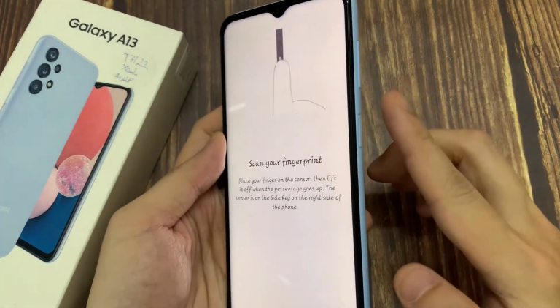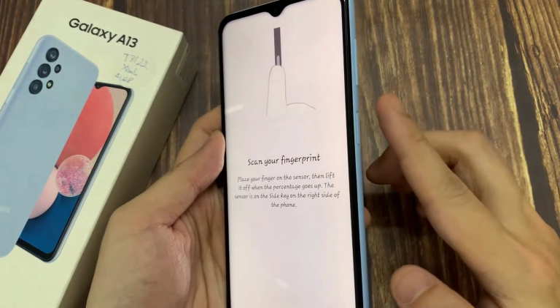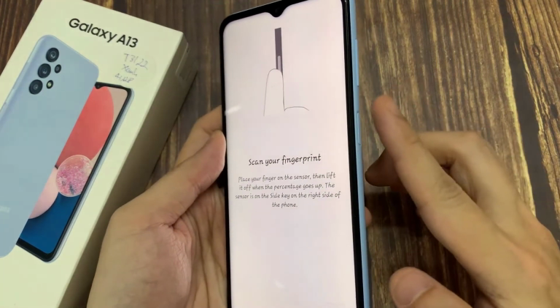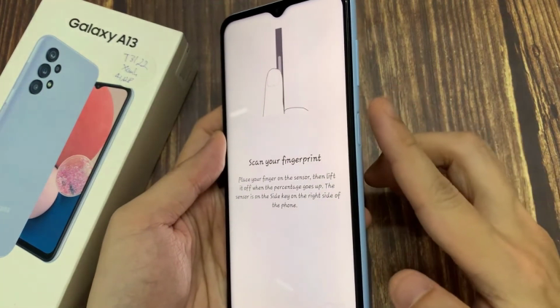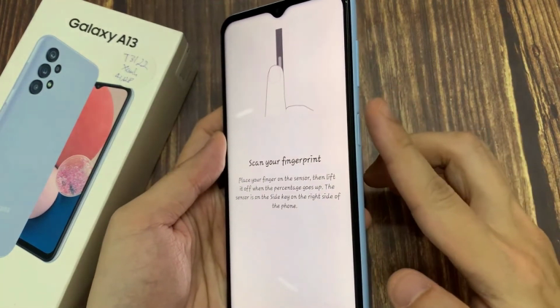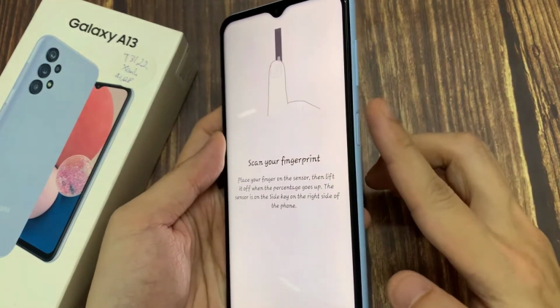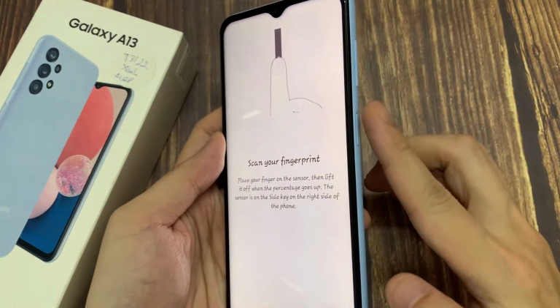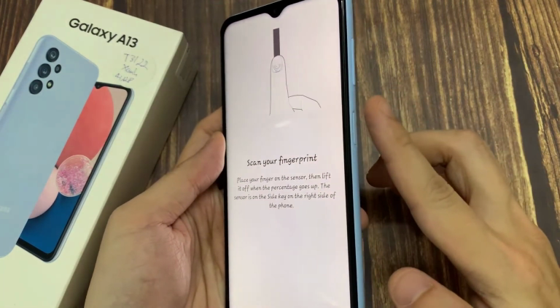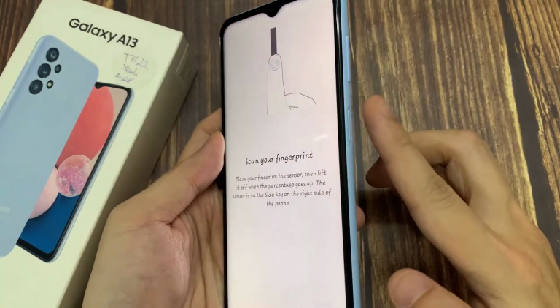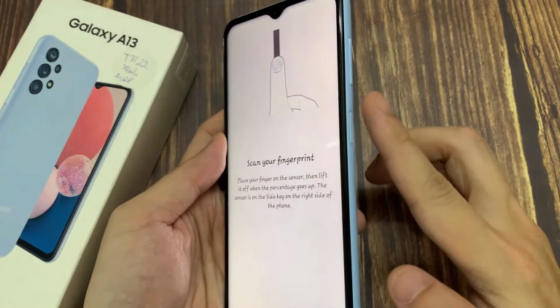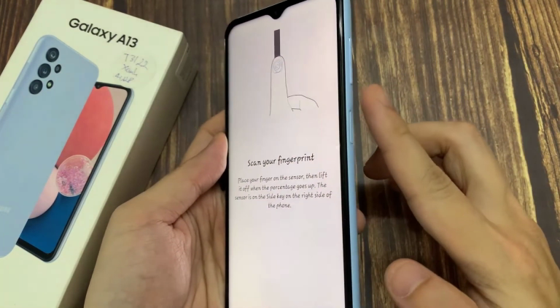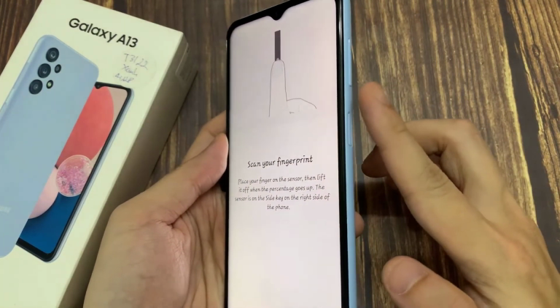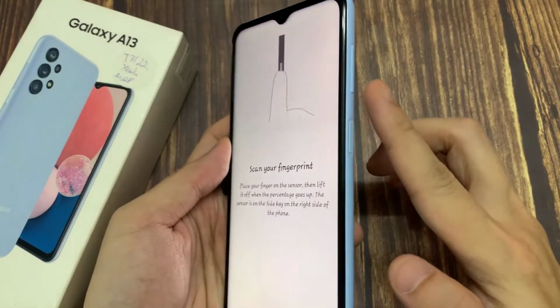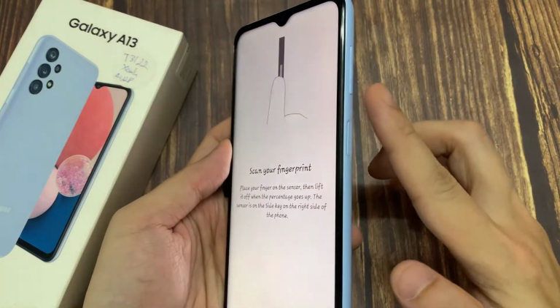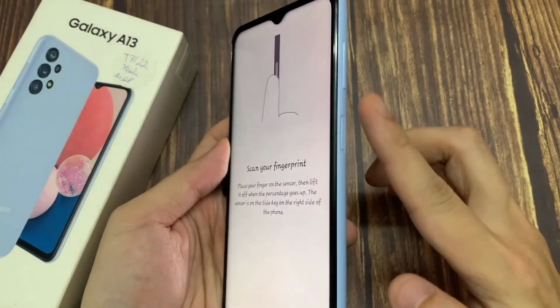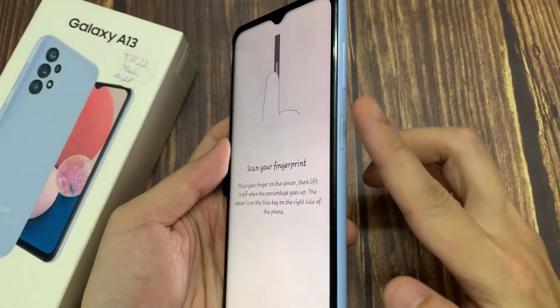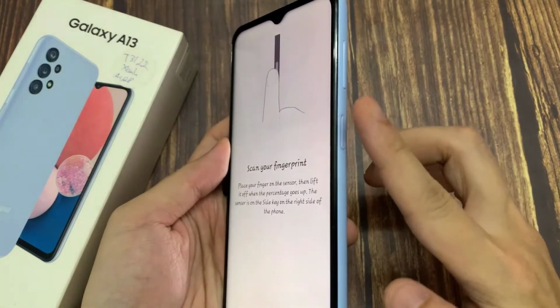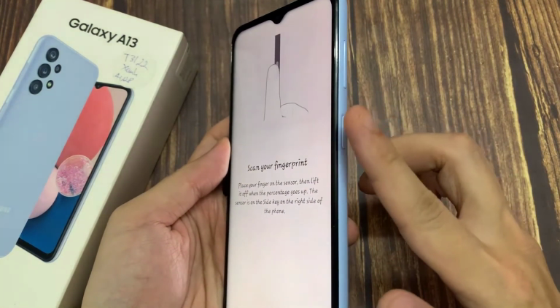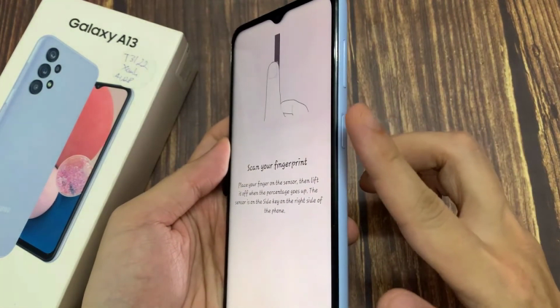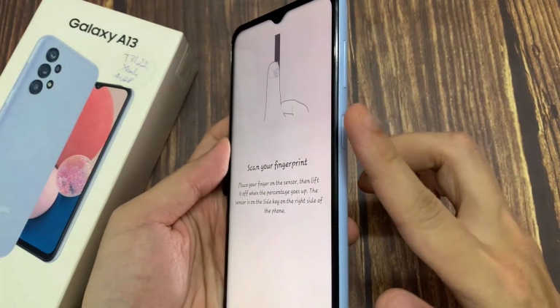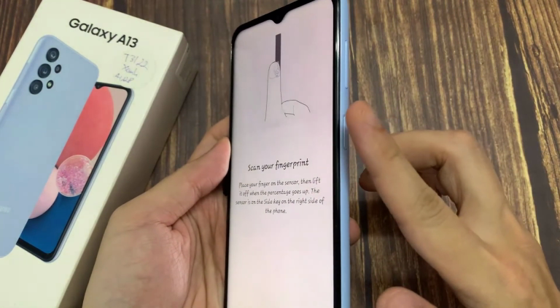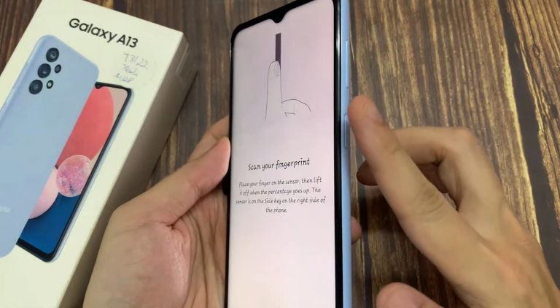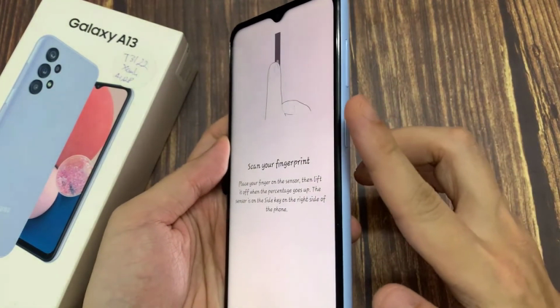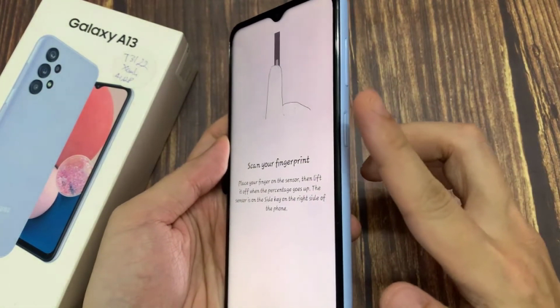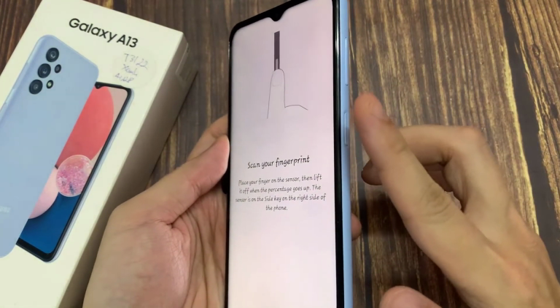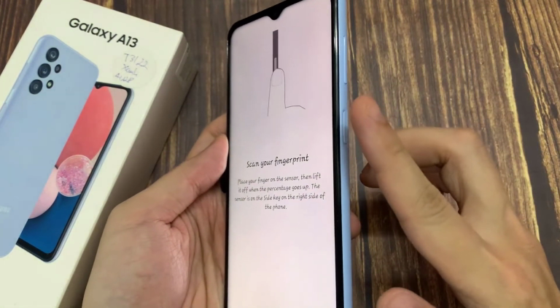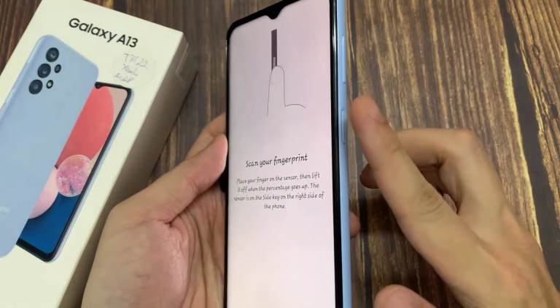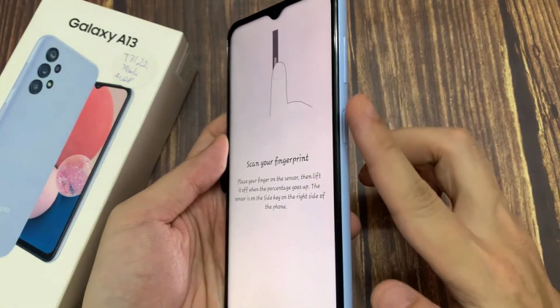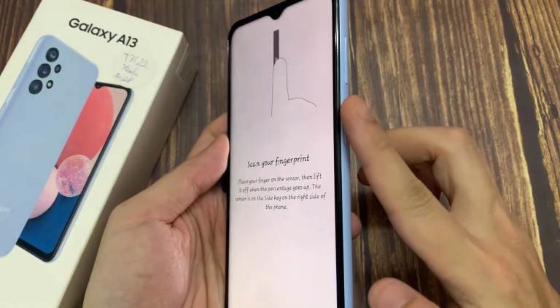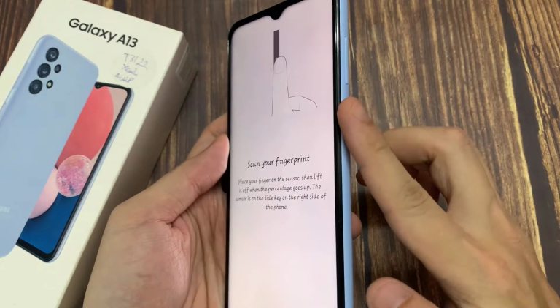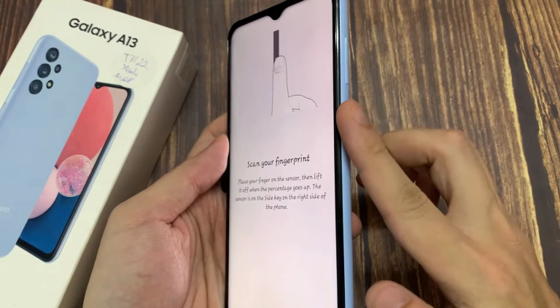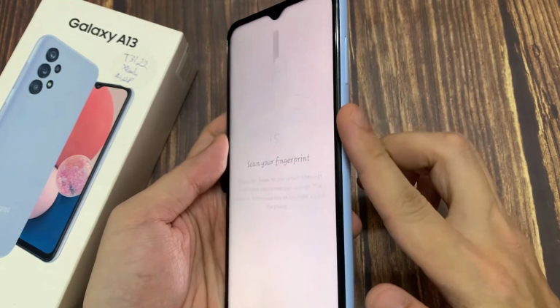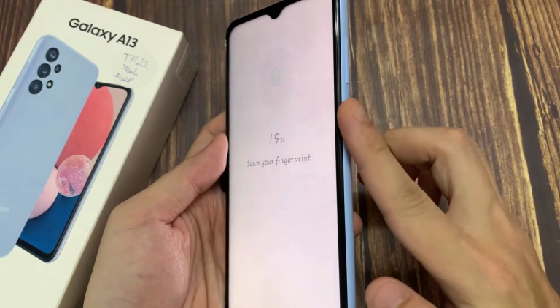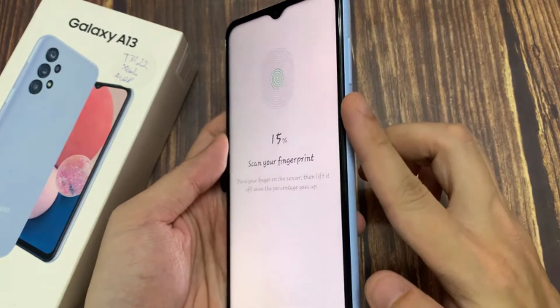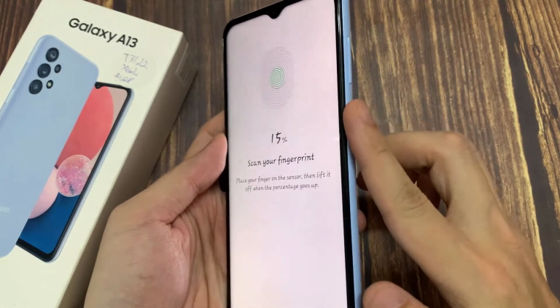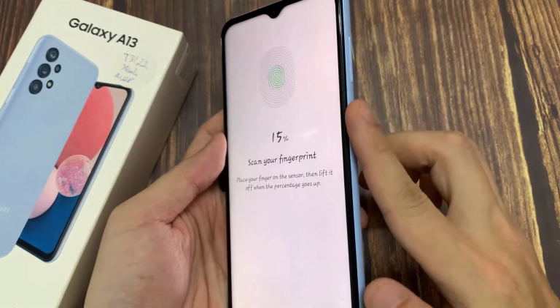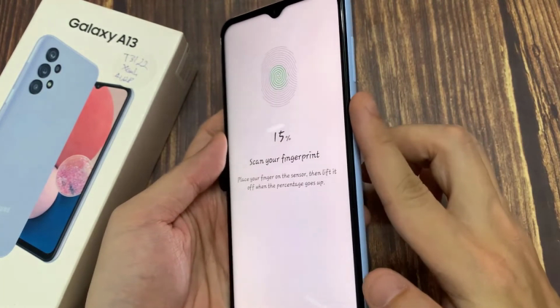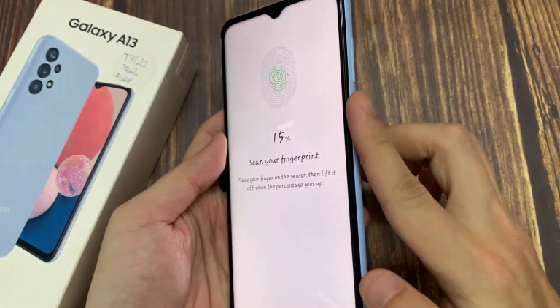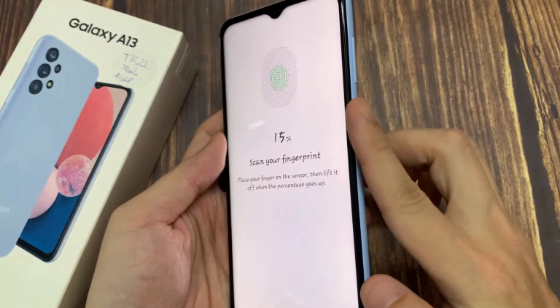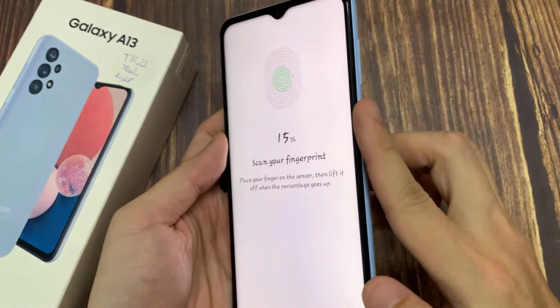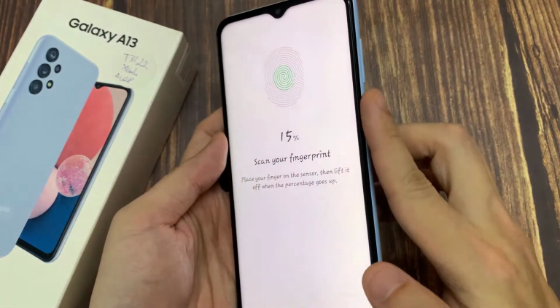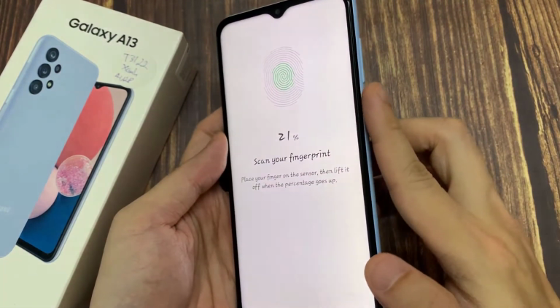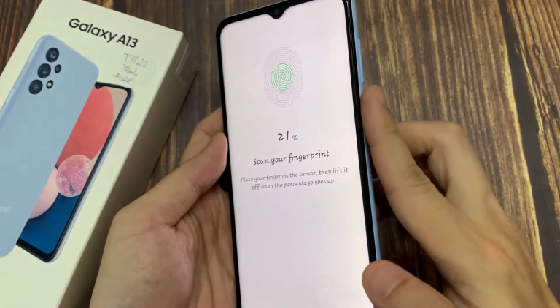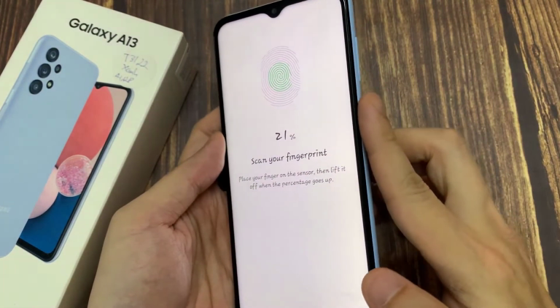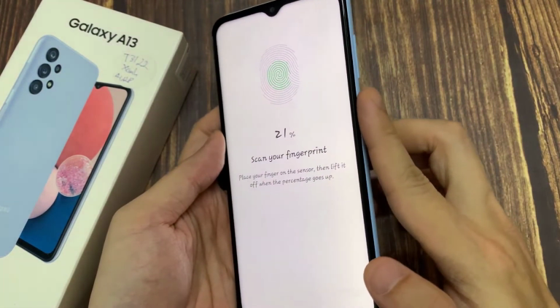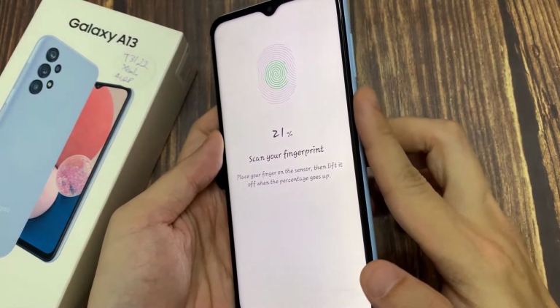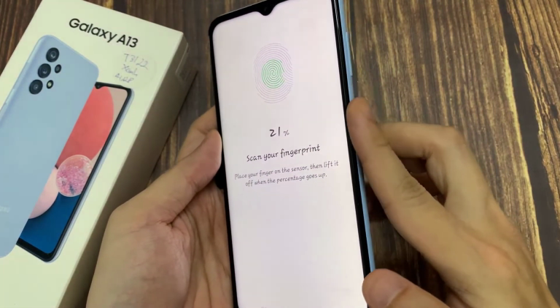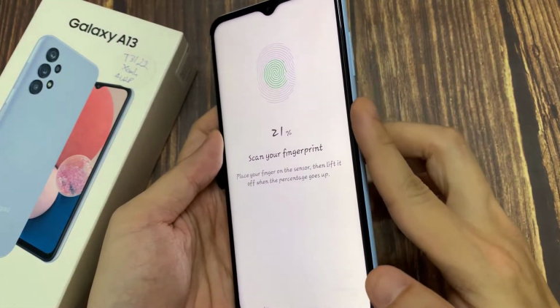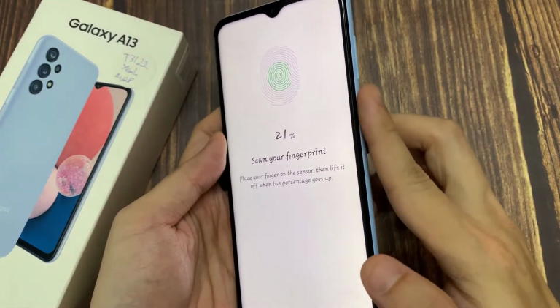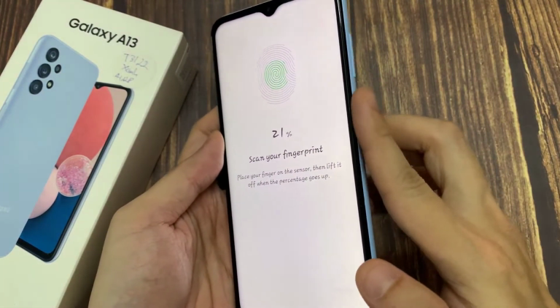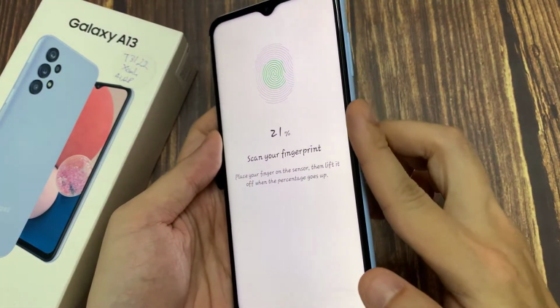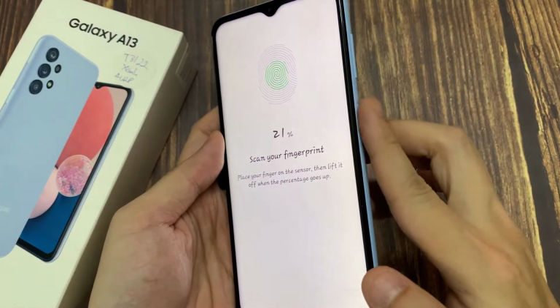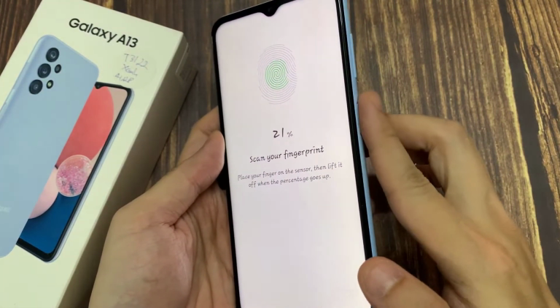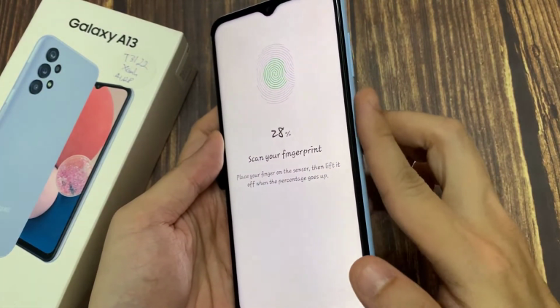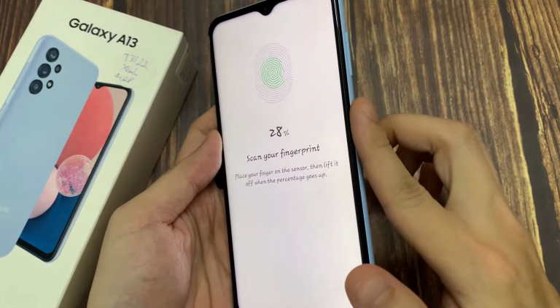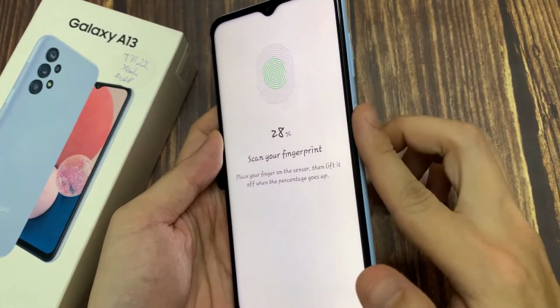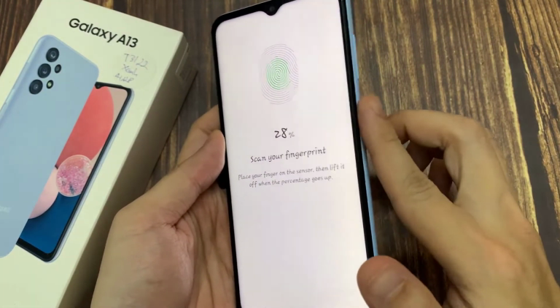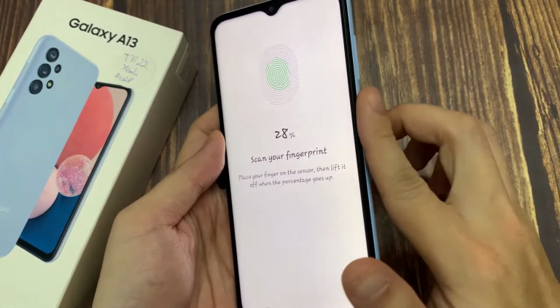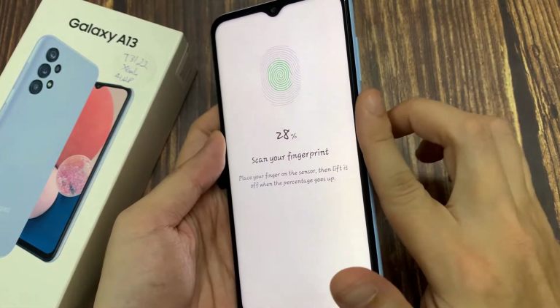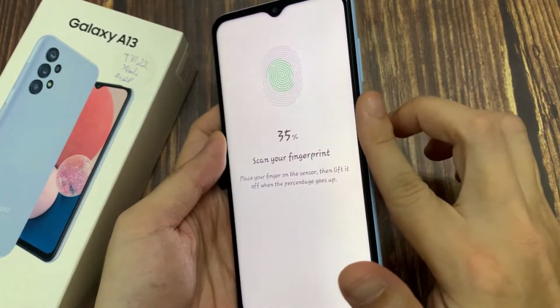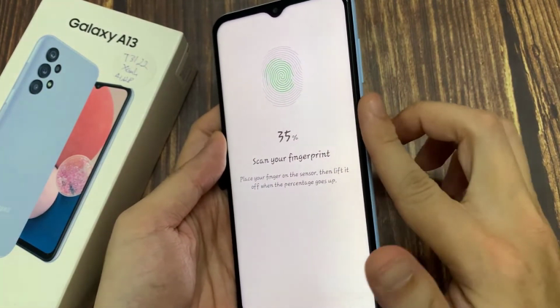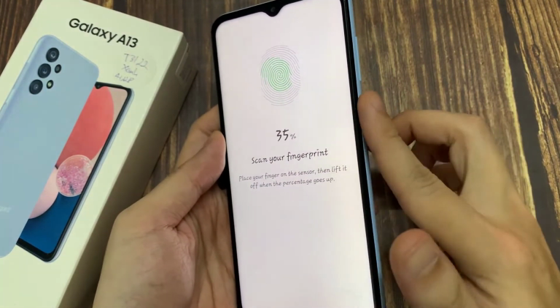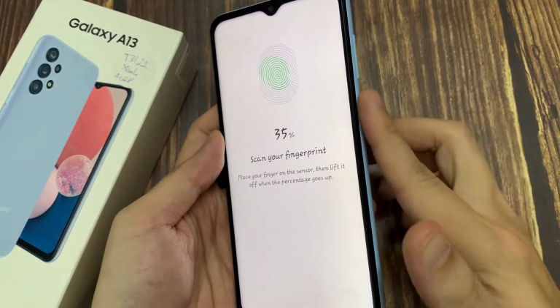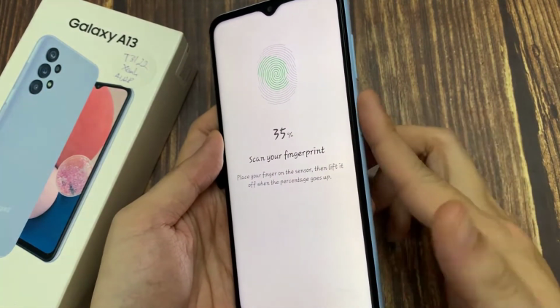Now you need to scan your fingerprint. The fingerprint sensor is located on the power on/off button — use that to scan your fingerprint.